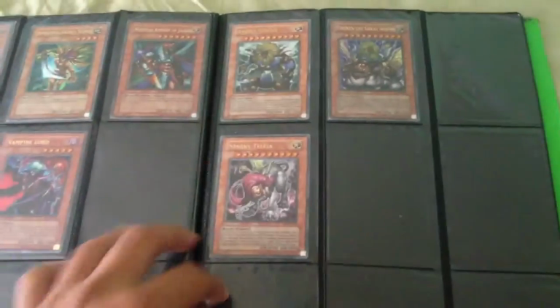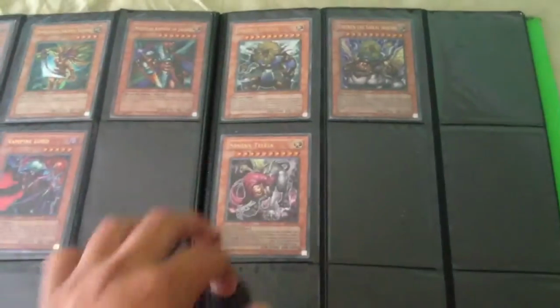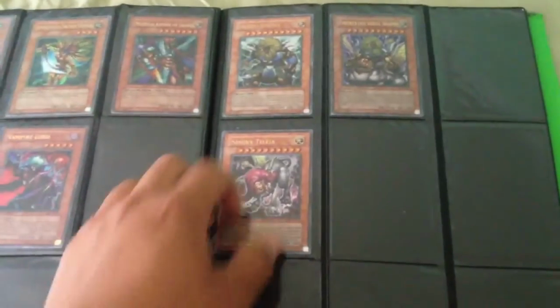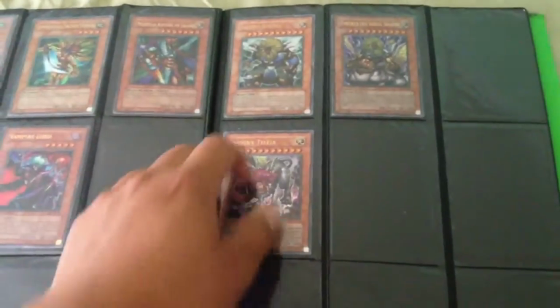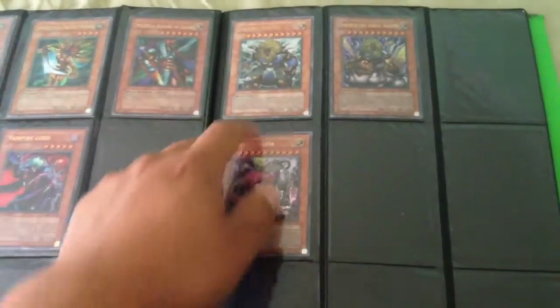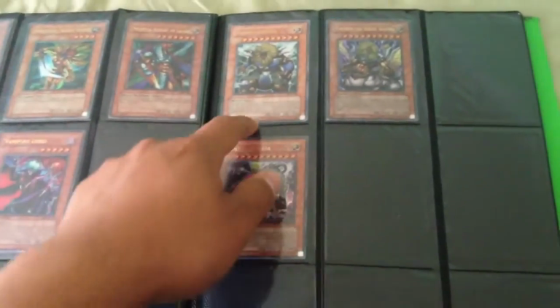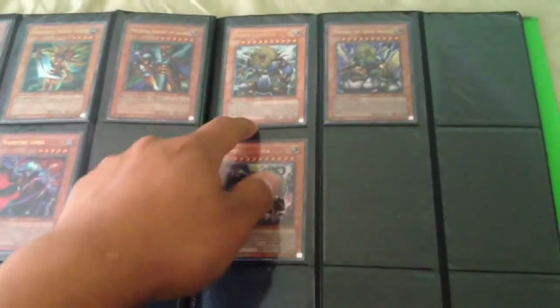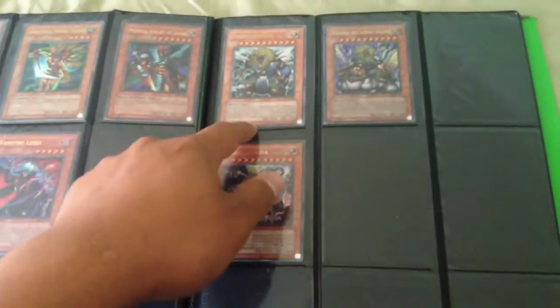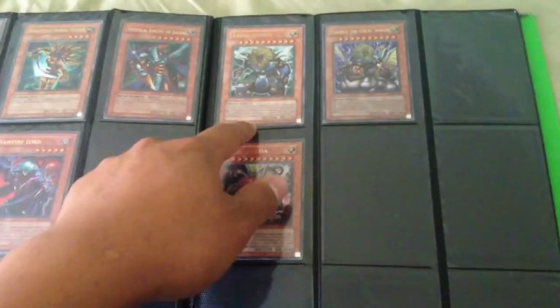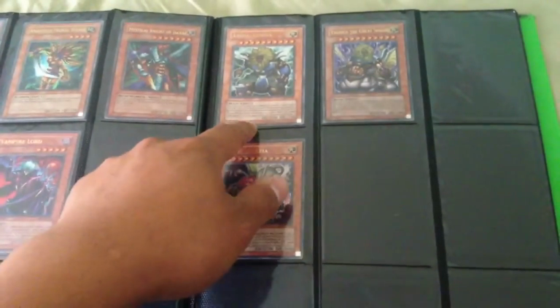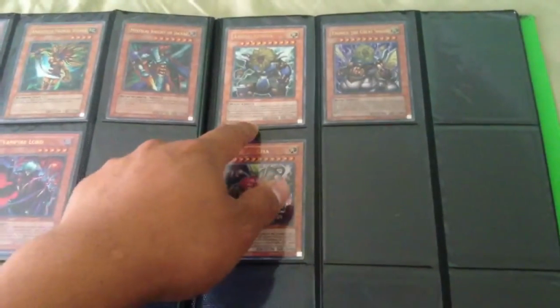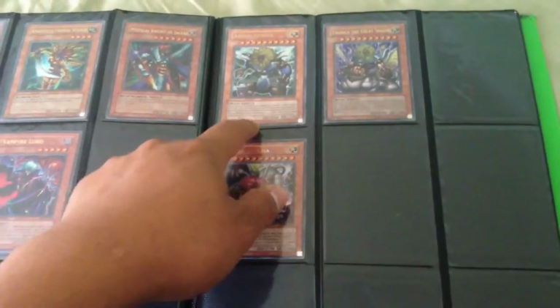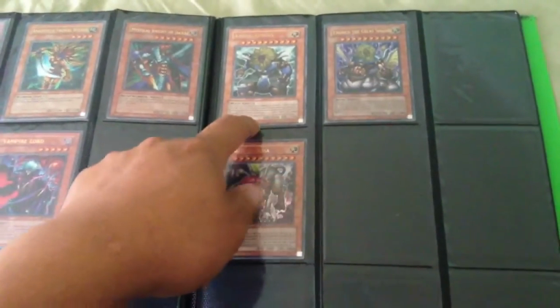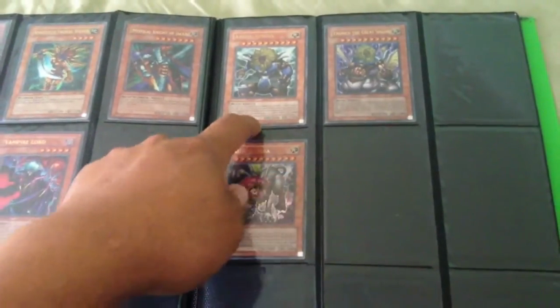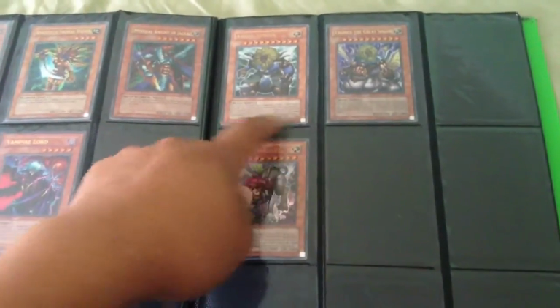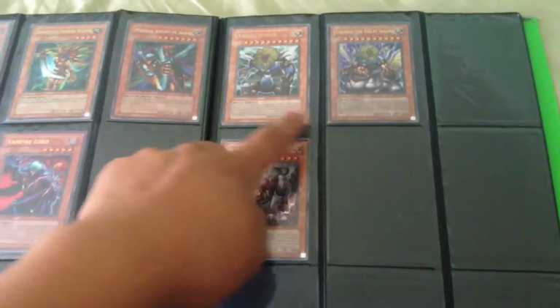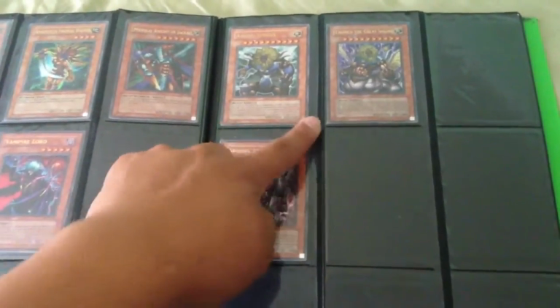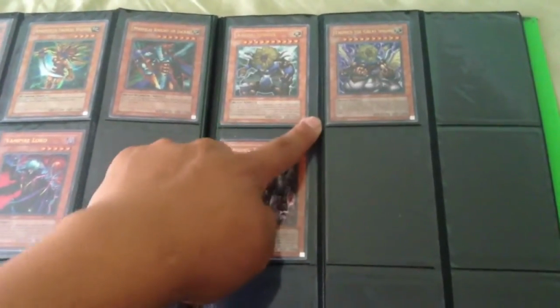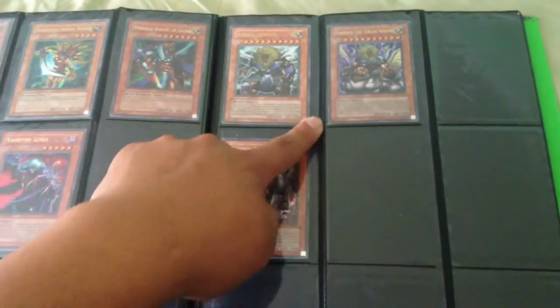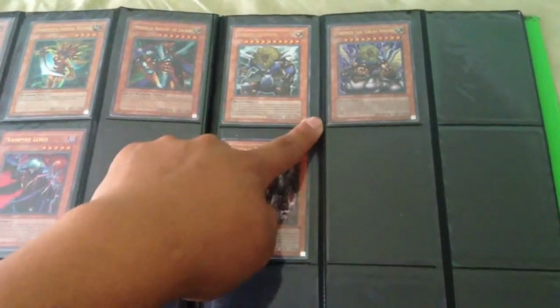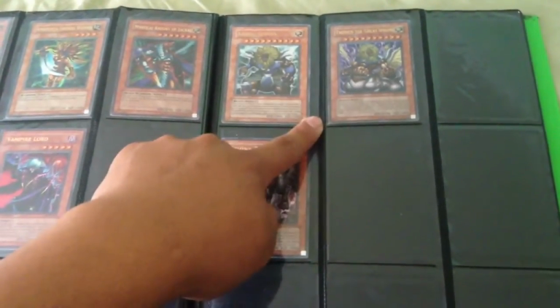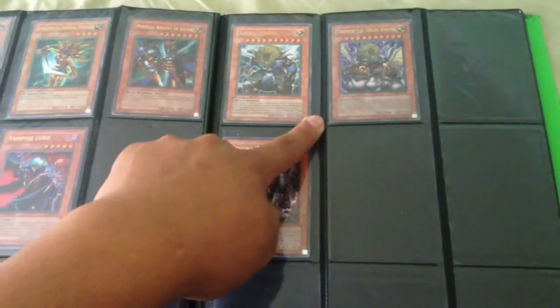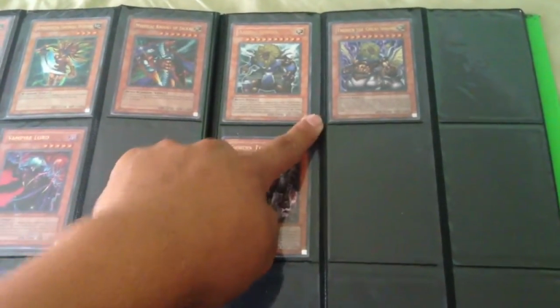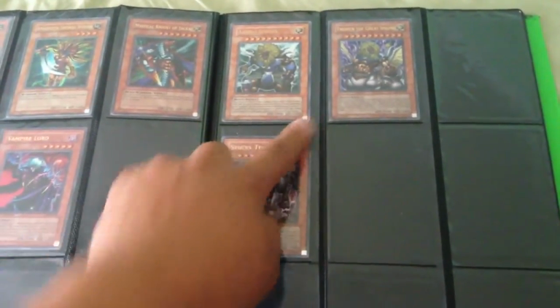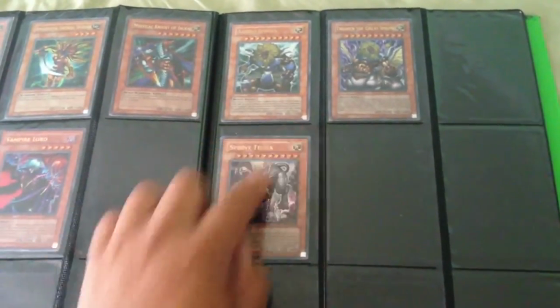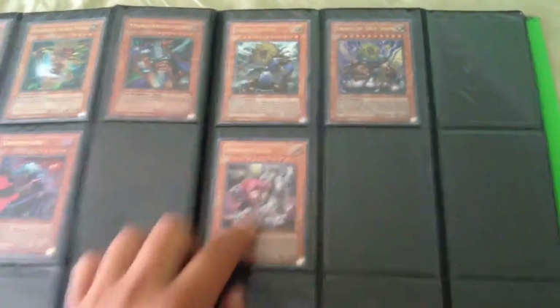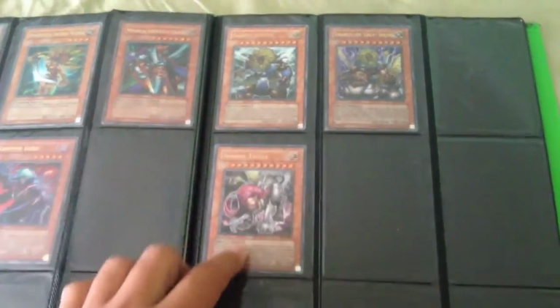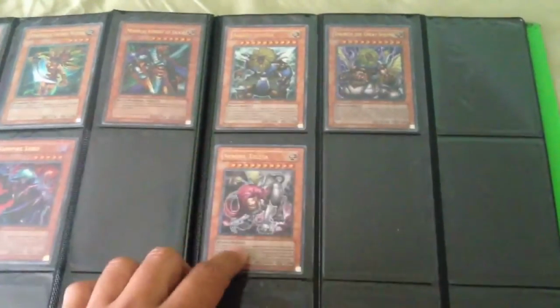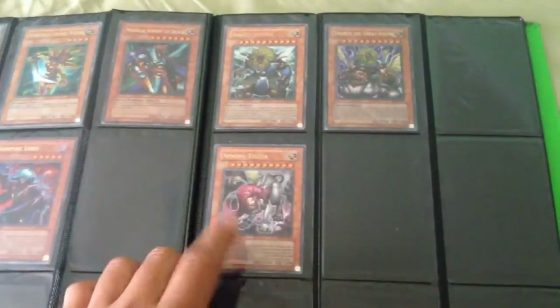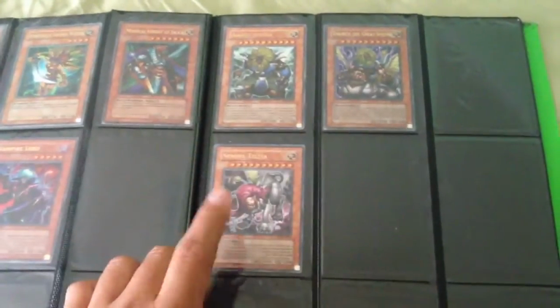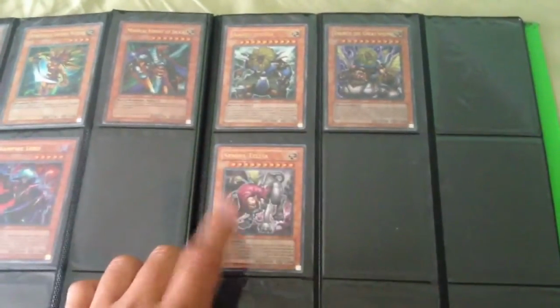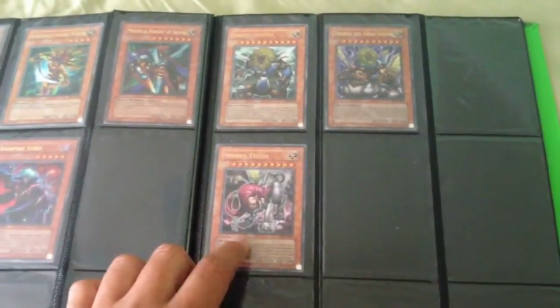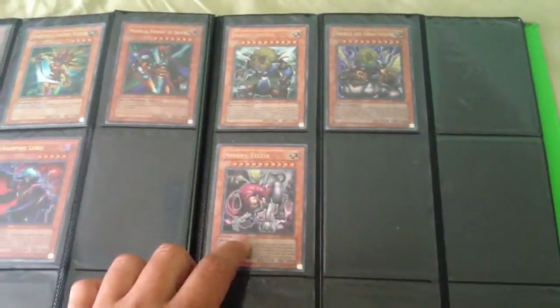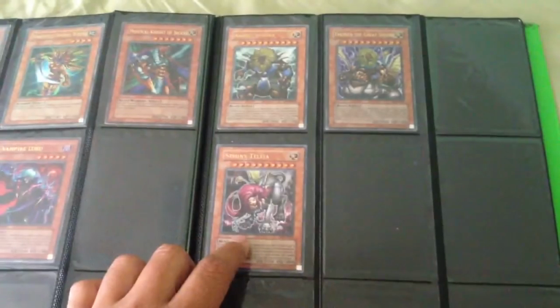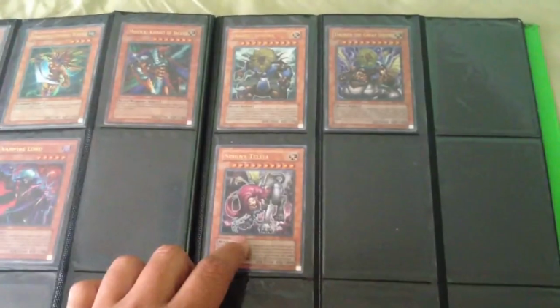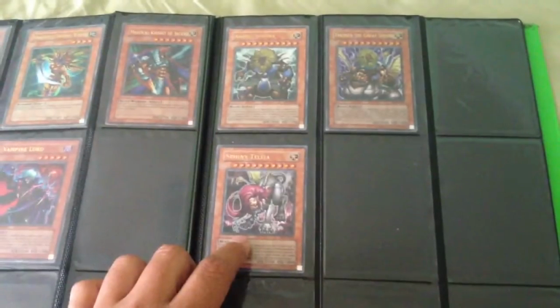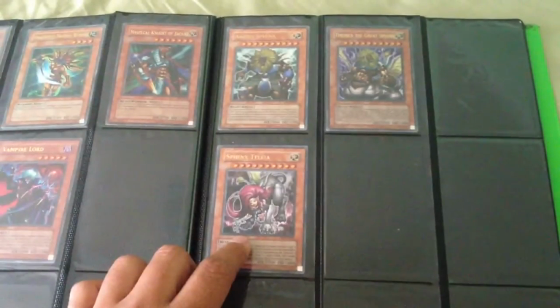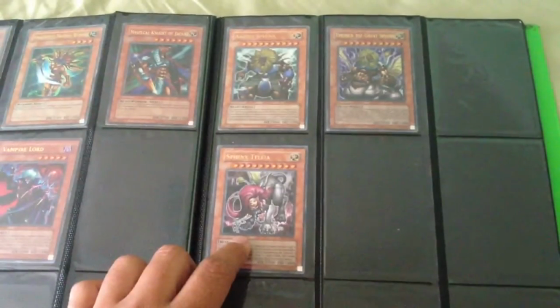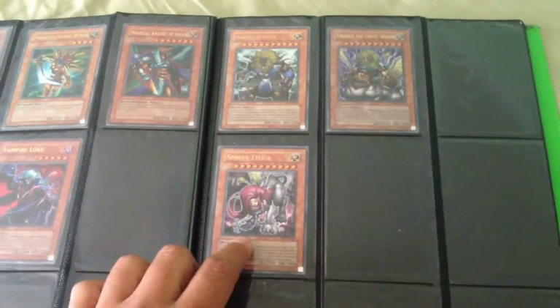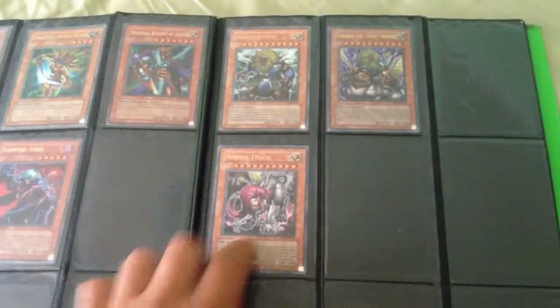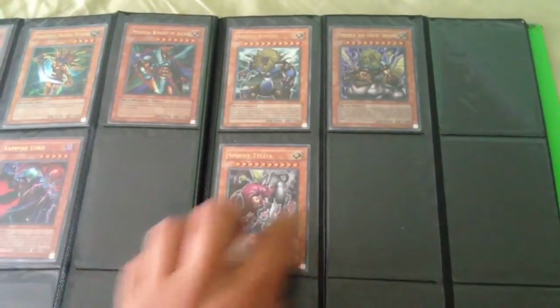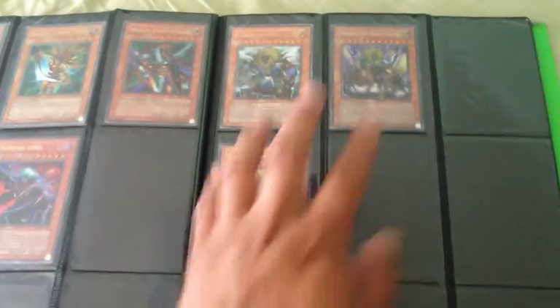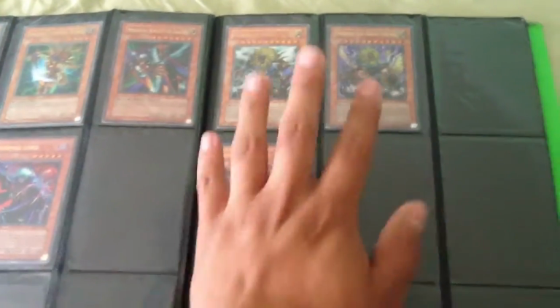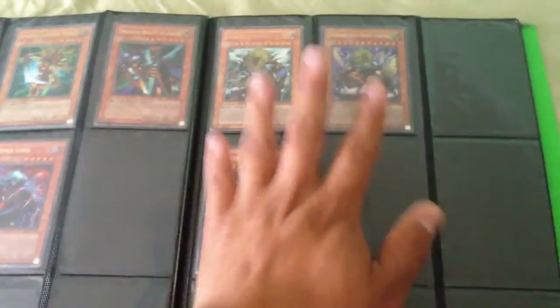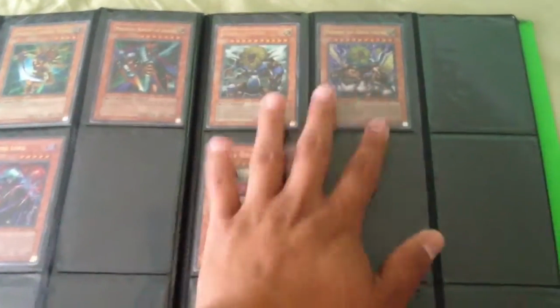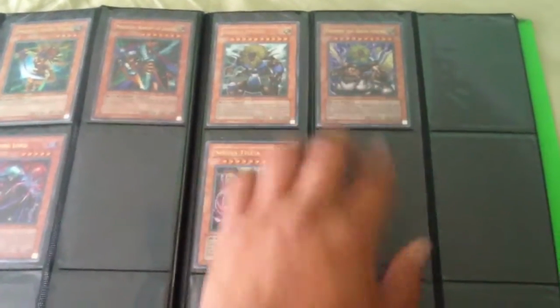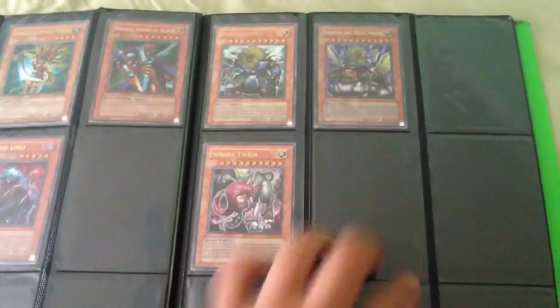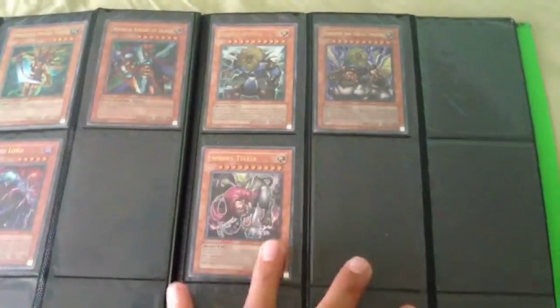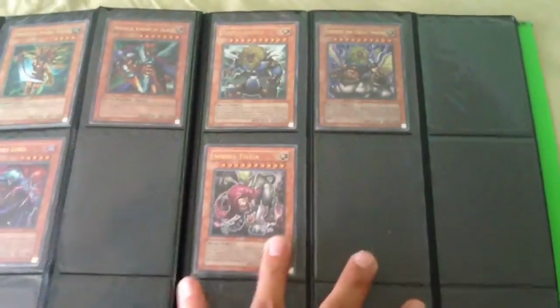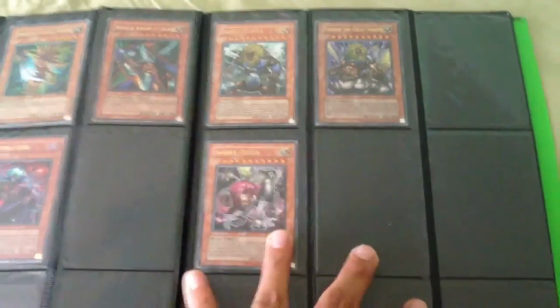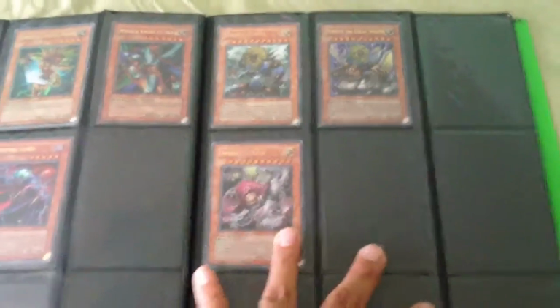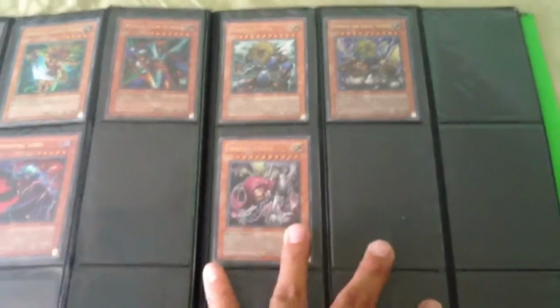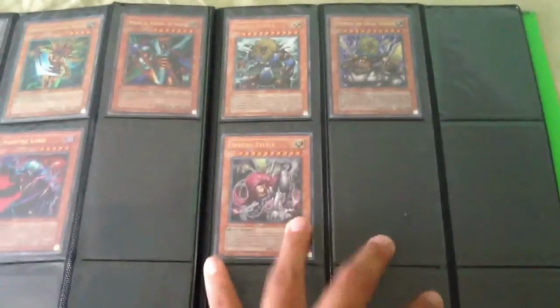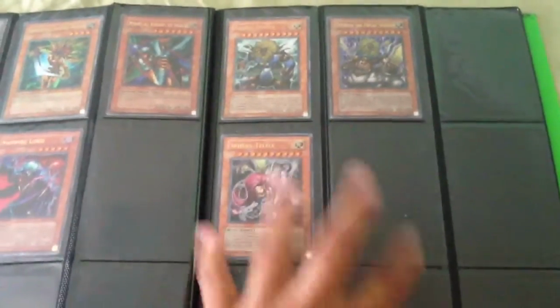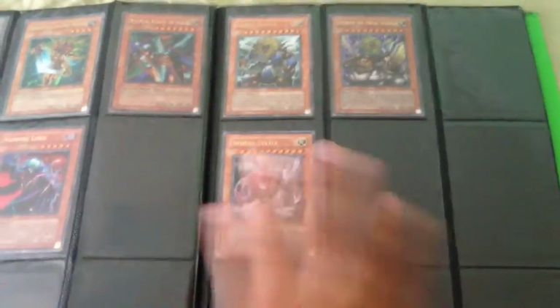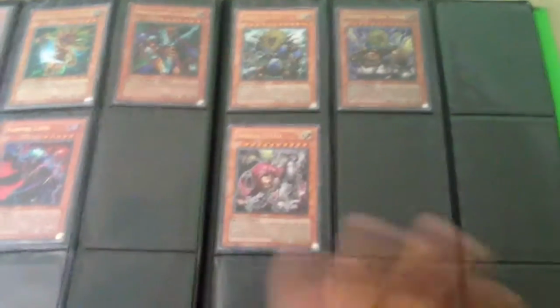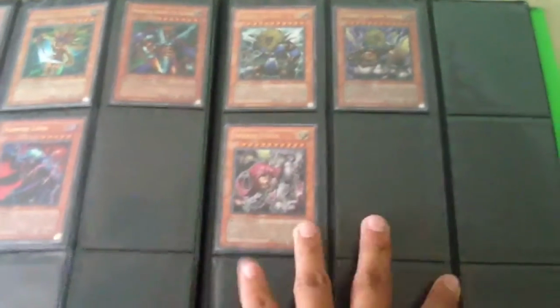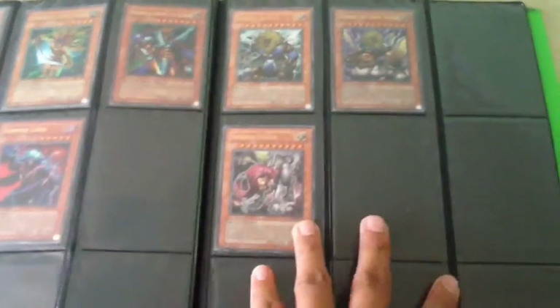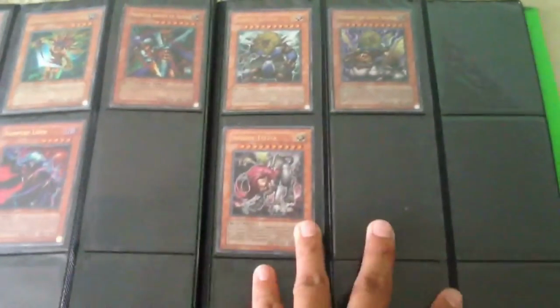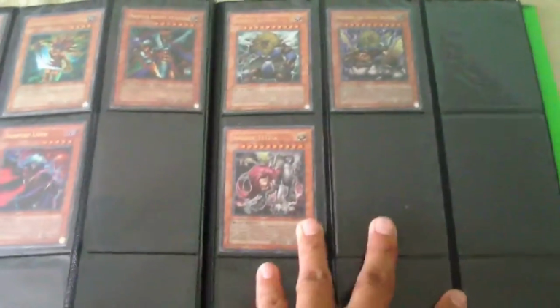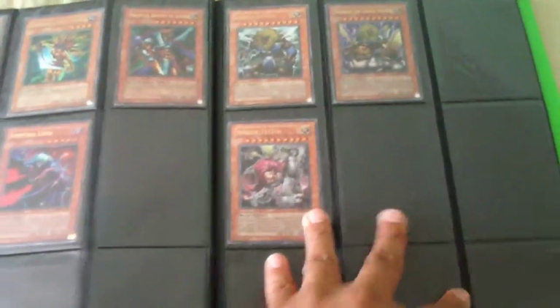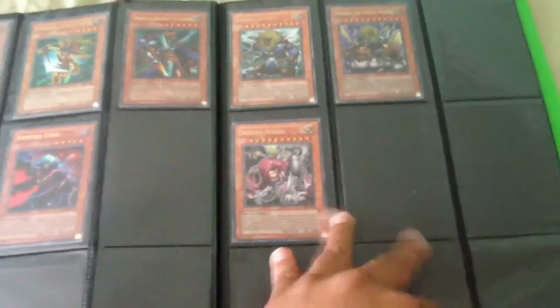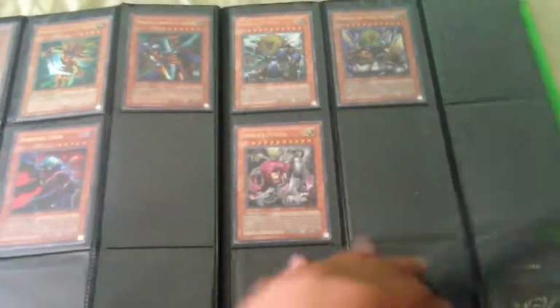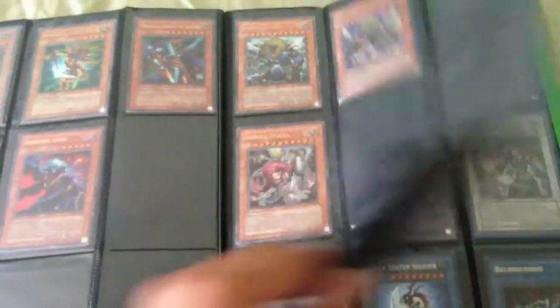We have Andros Sphinx, Theon the Great Sphinx, and Sphinx Talia. I'd like to trade that as a whole entire set.